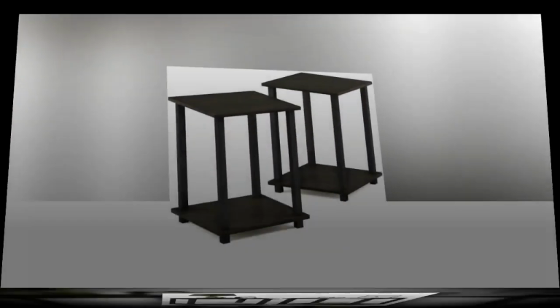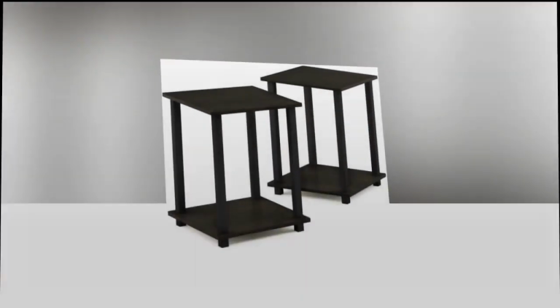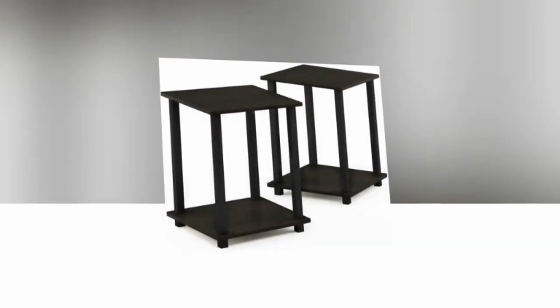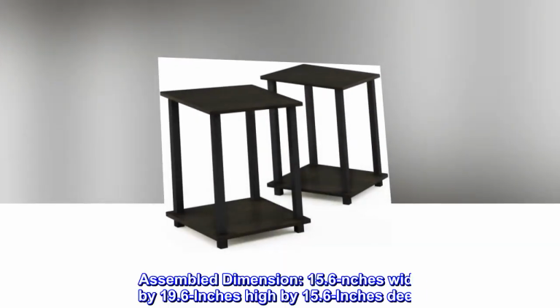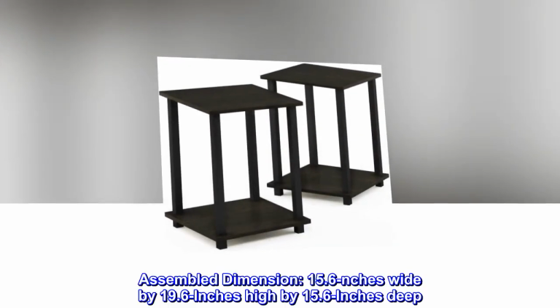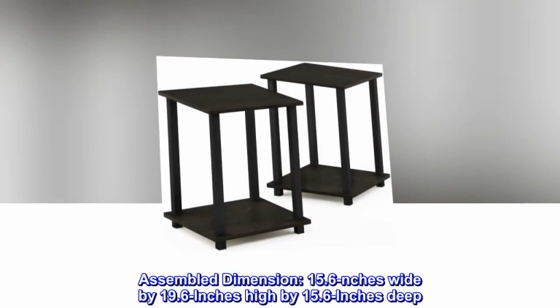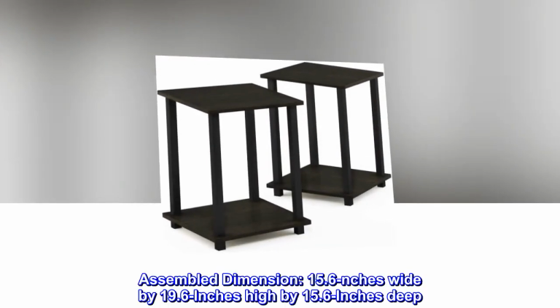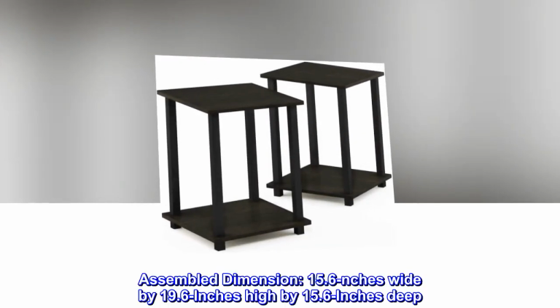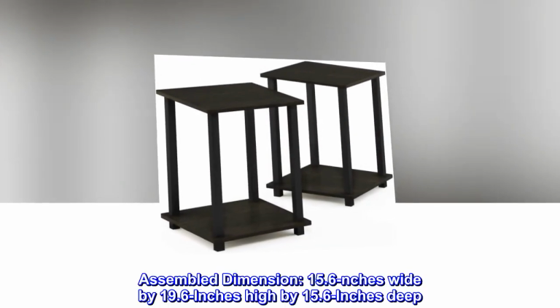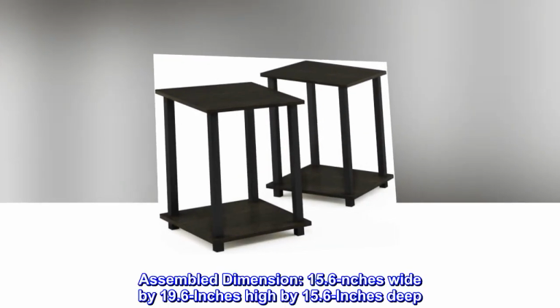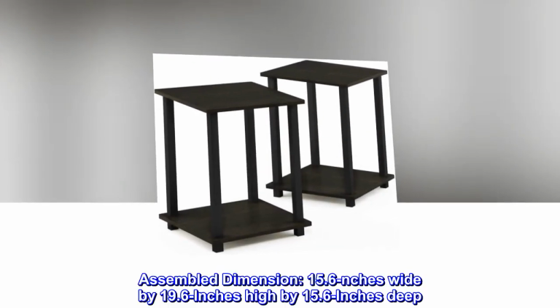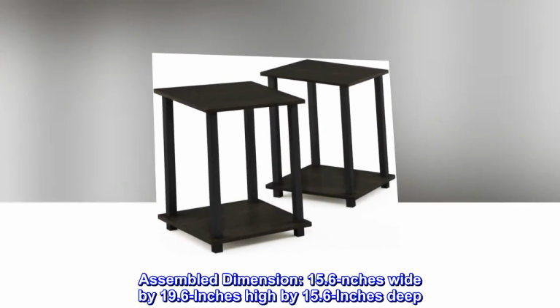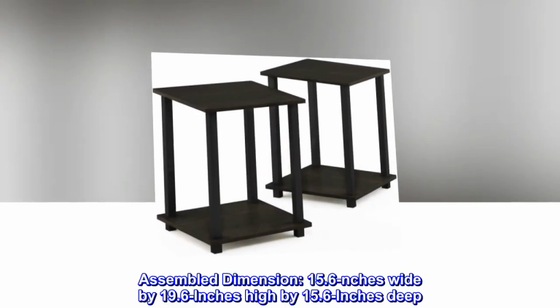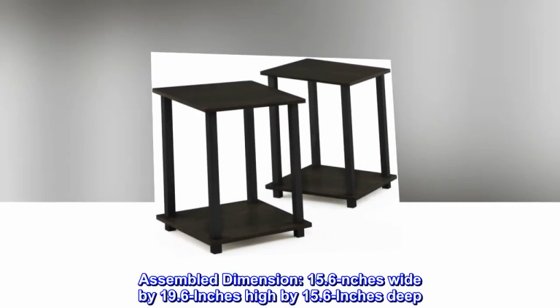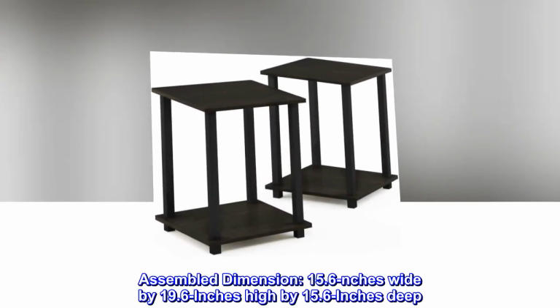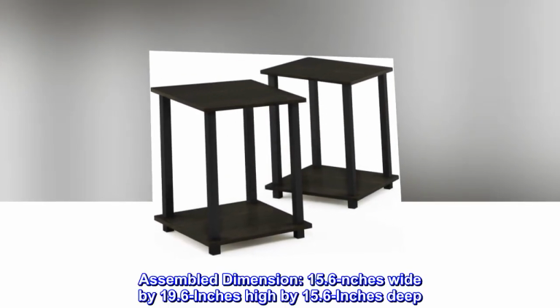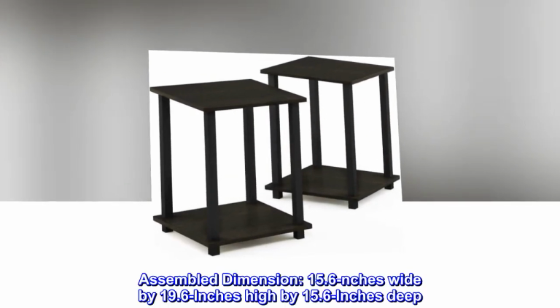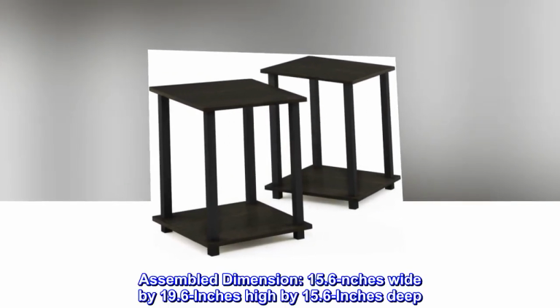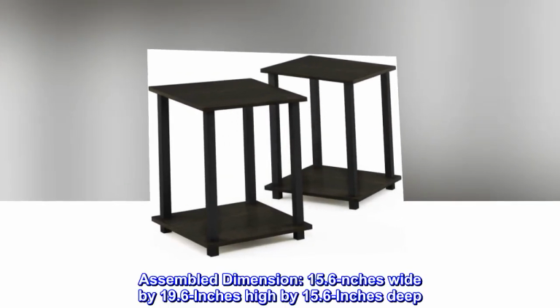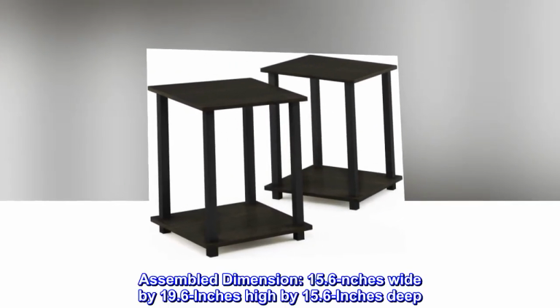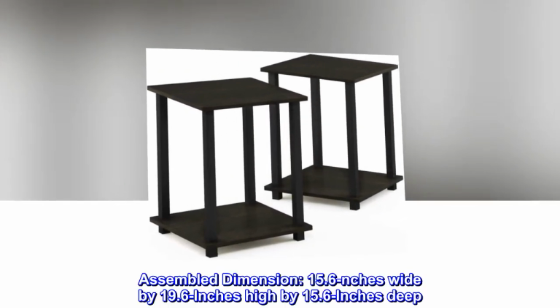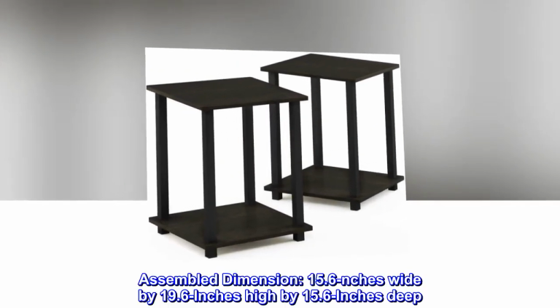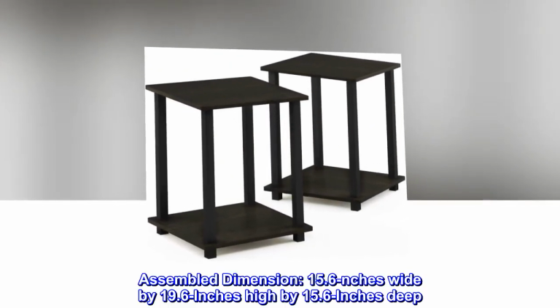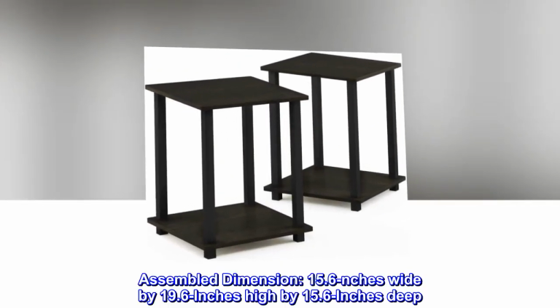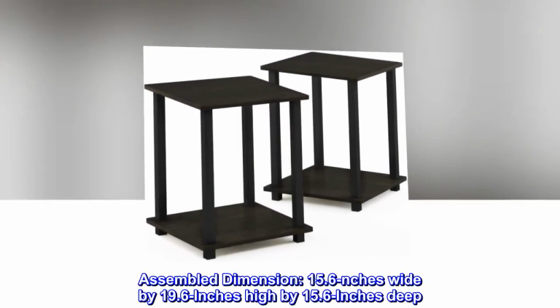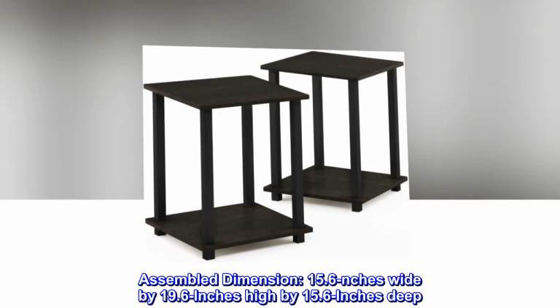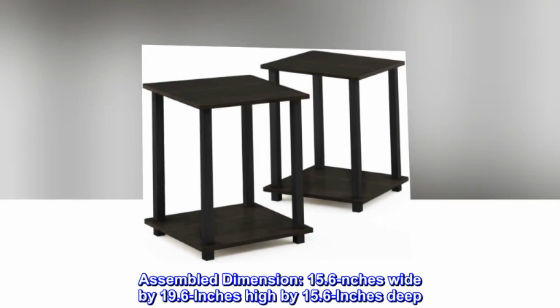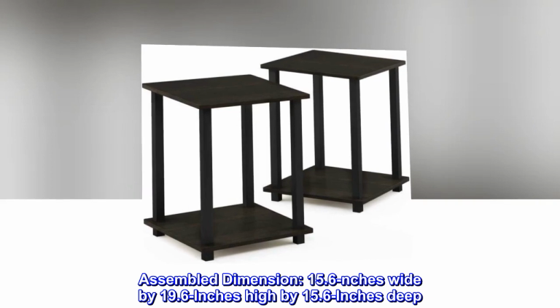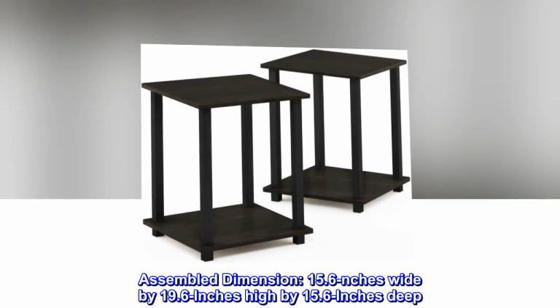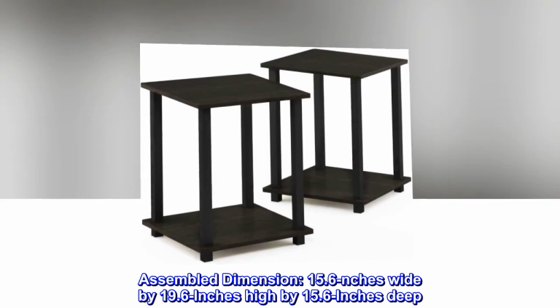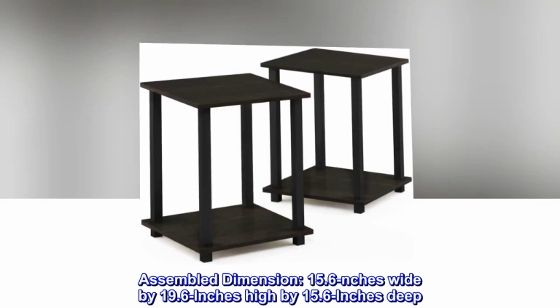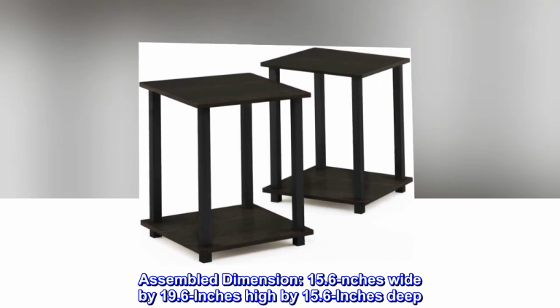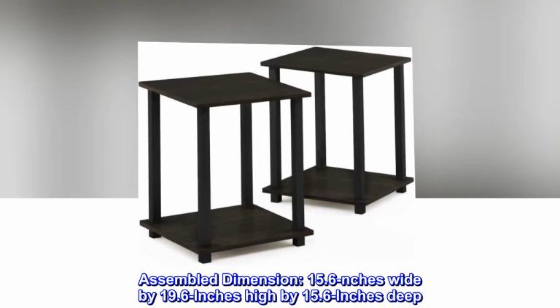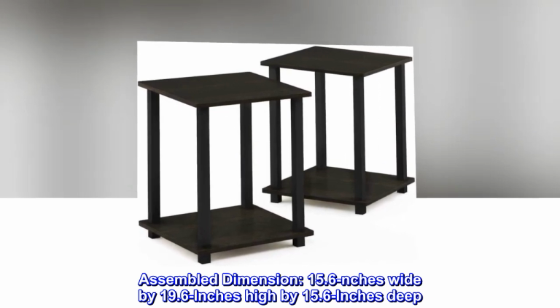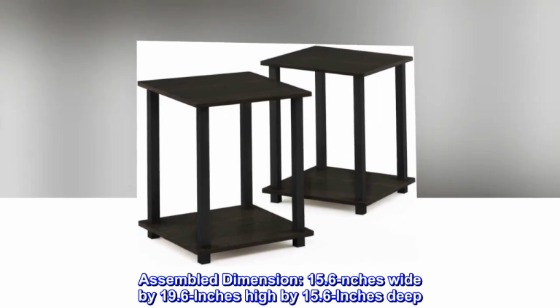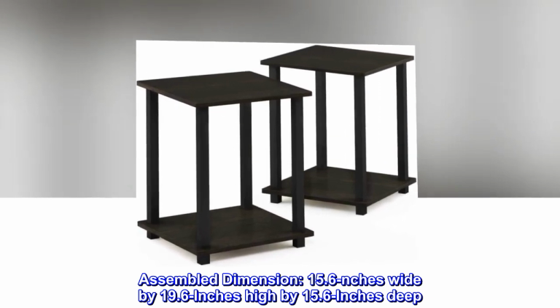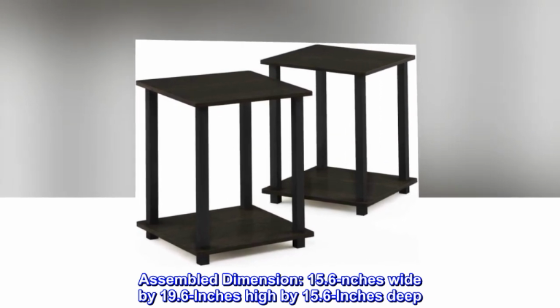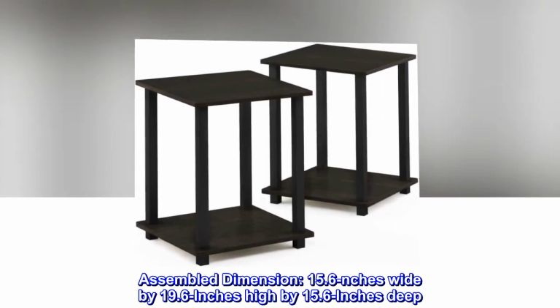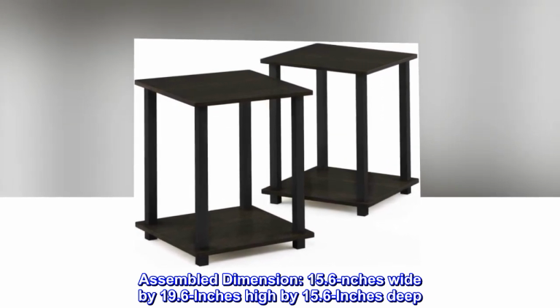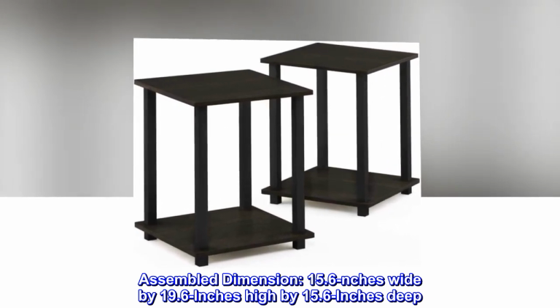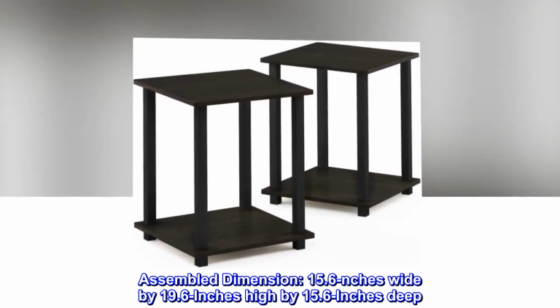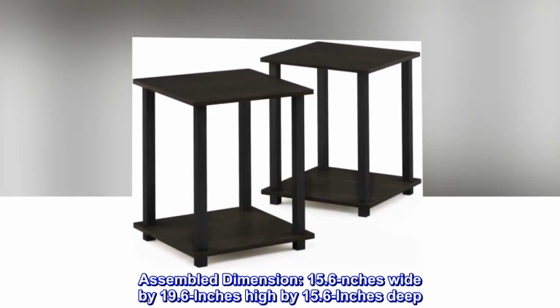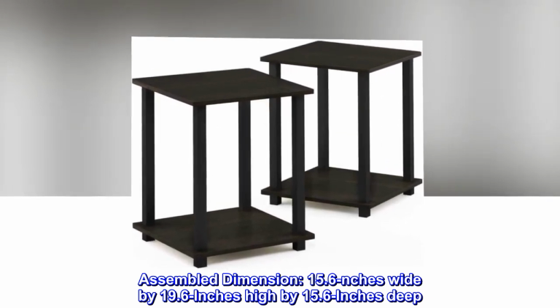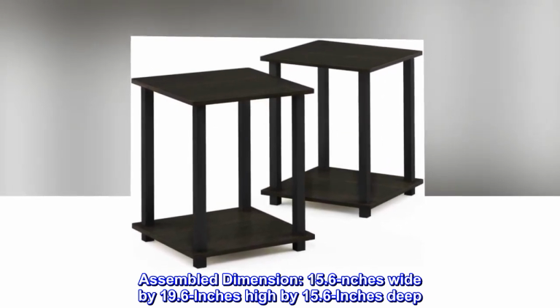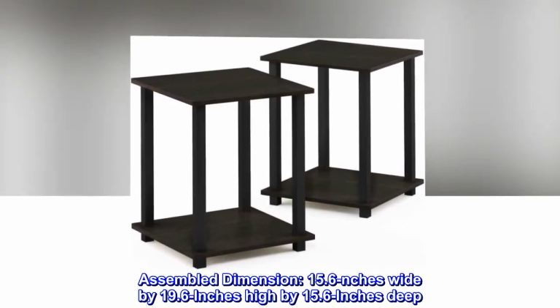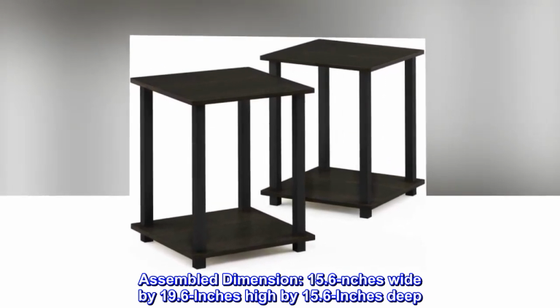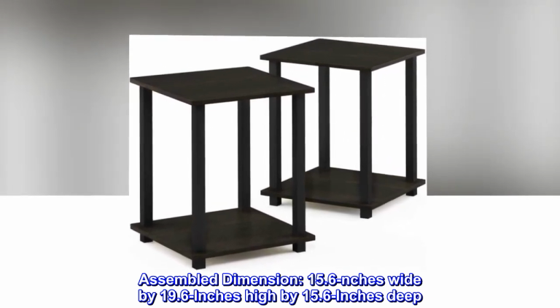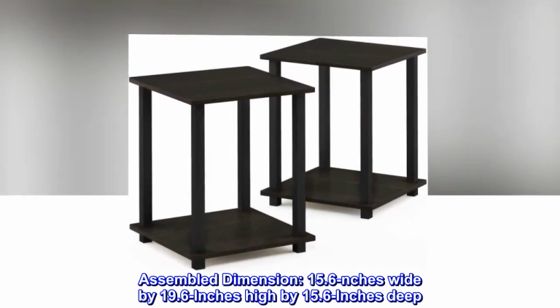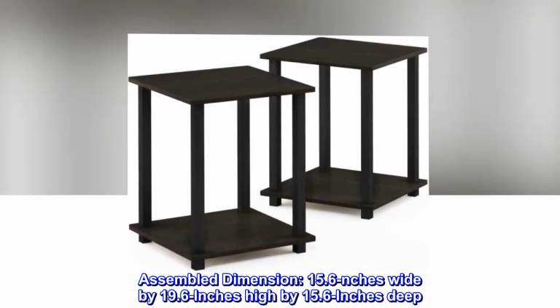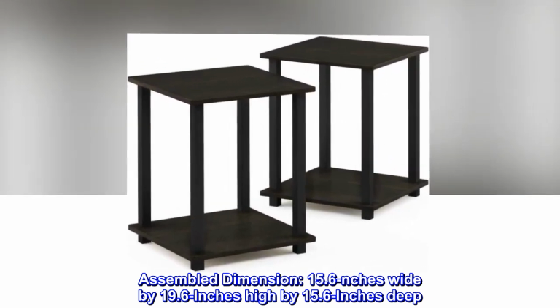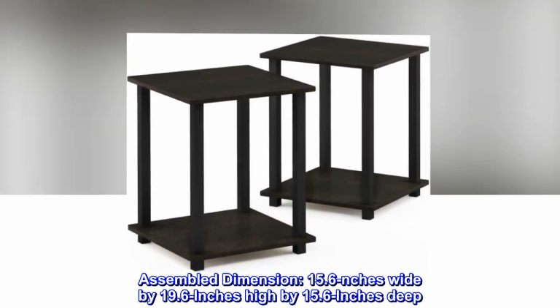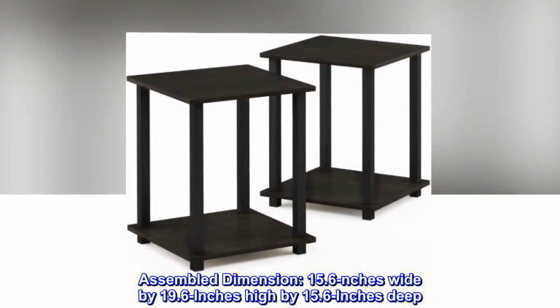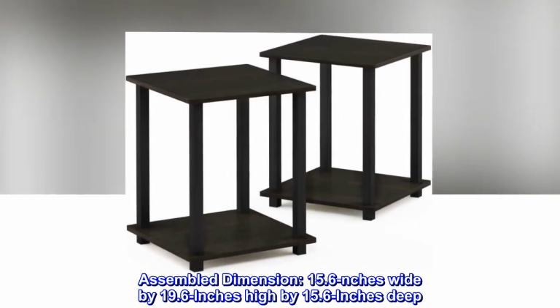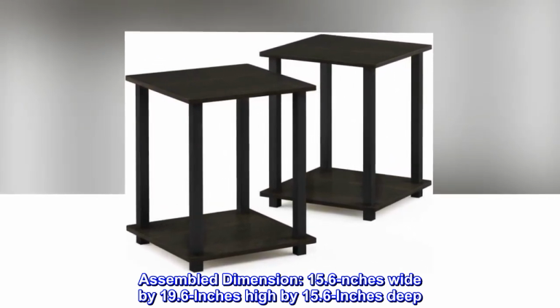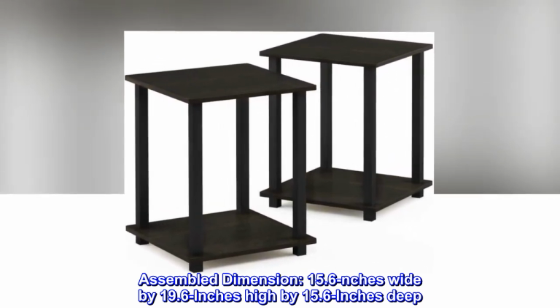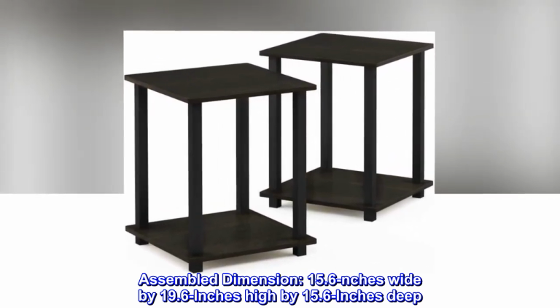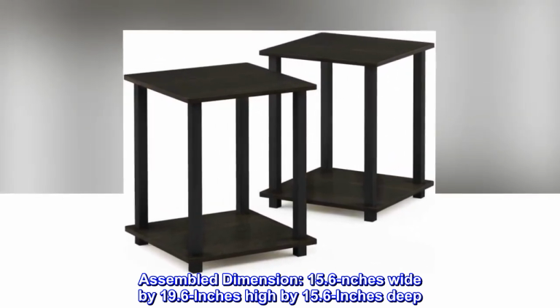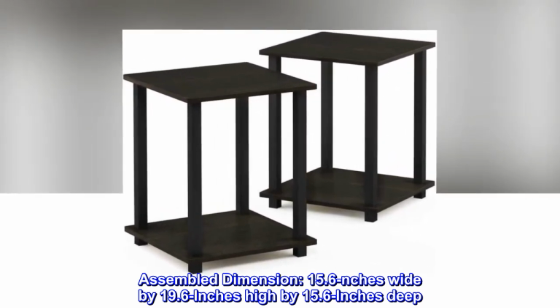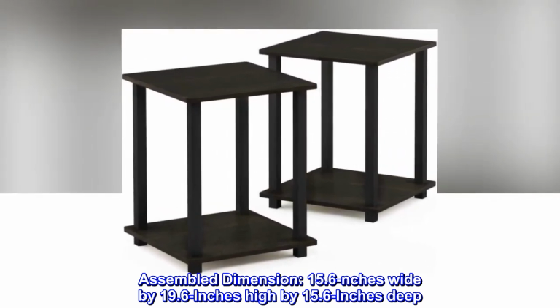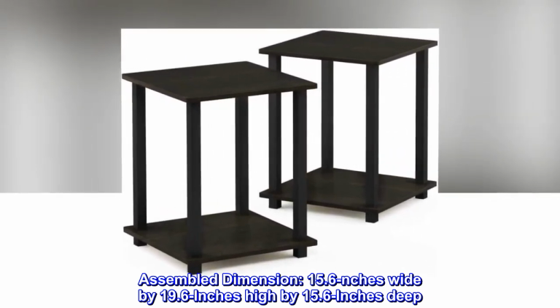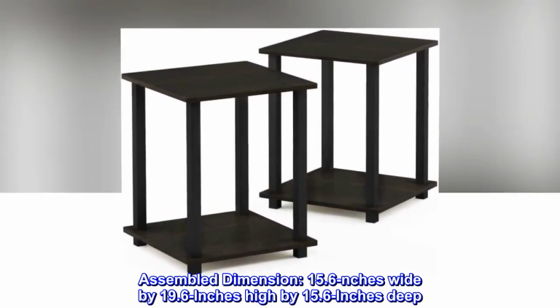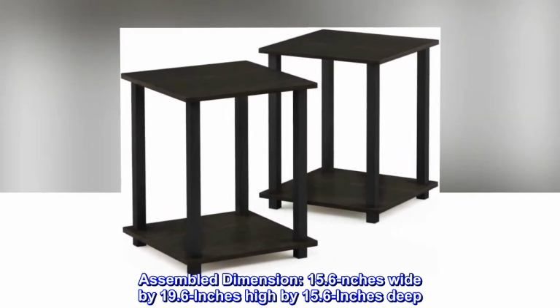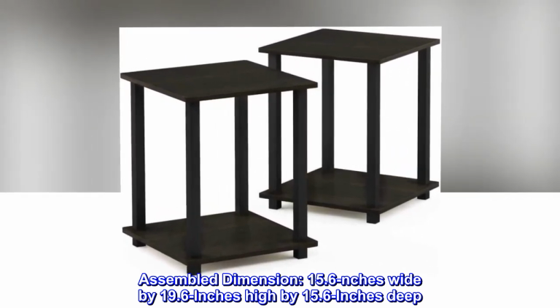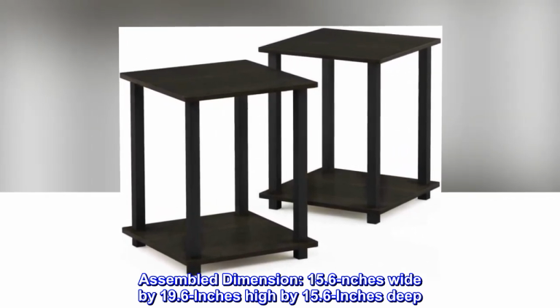Assembled dimension: 15.6 inches wide by 19.6 inches high by 15.6 inches deep.